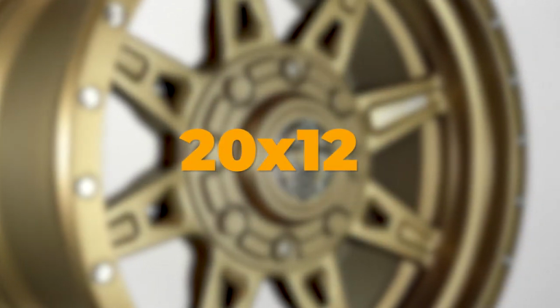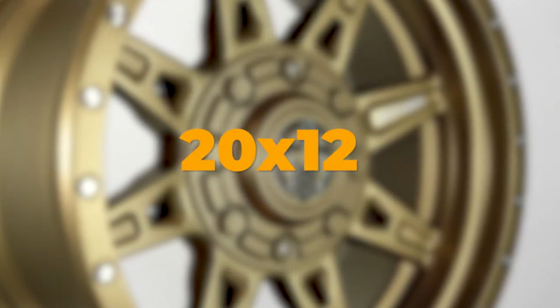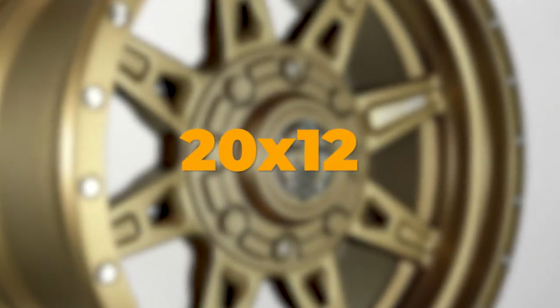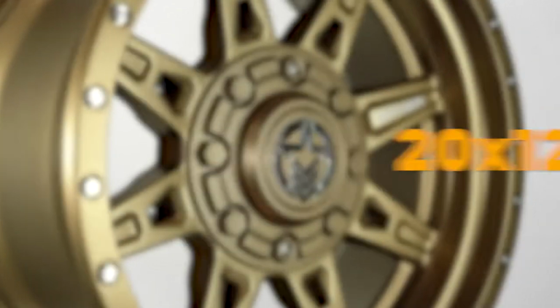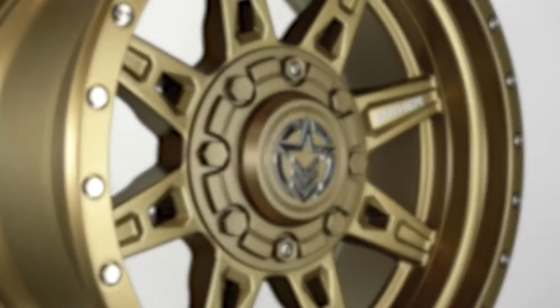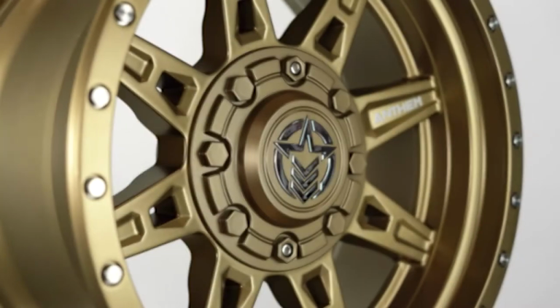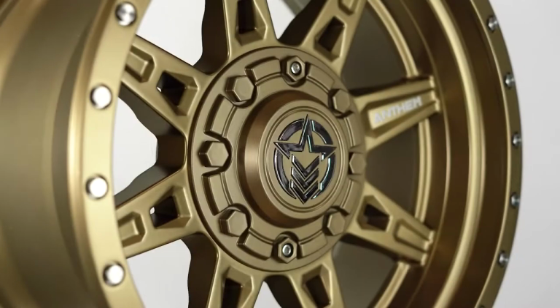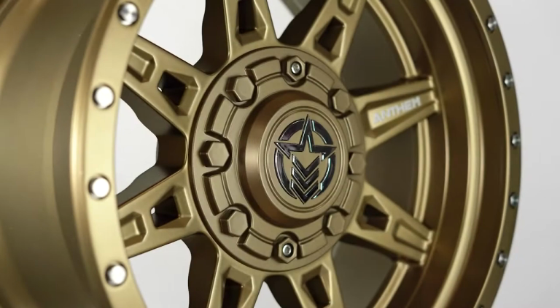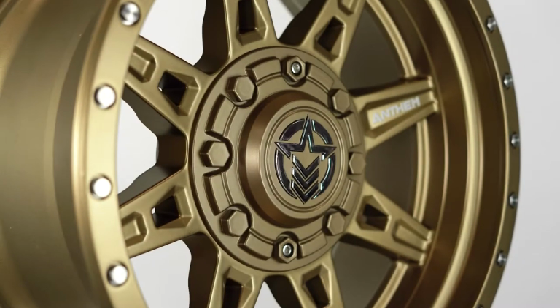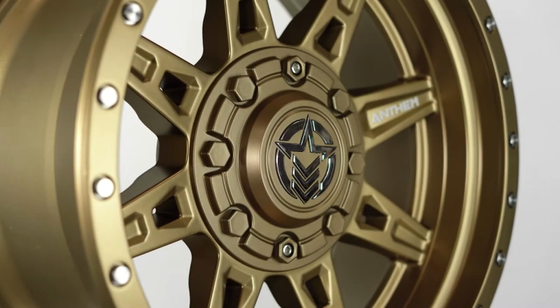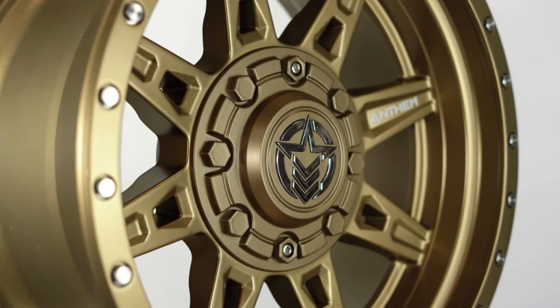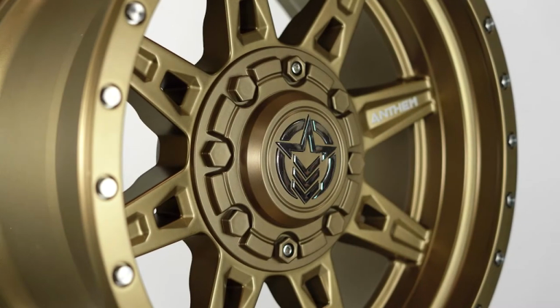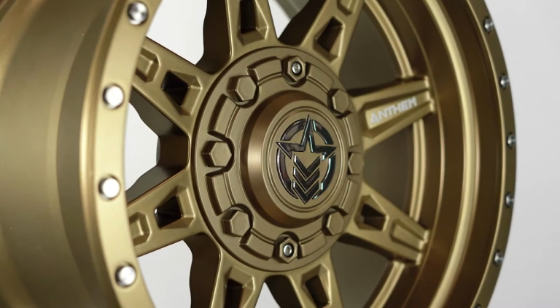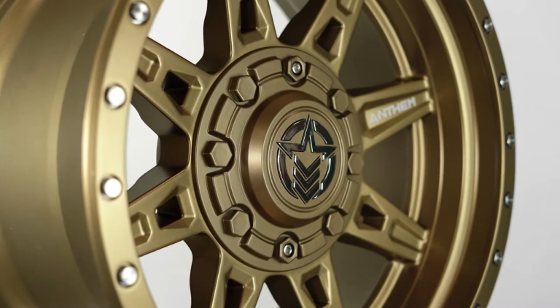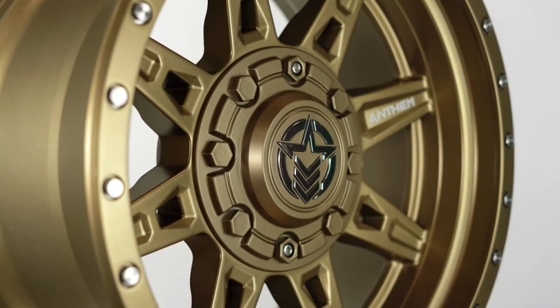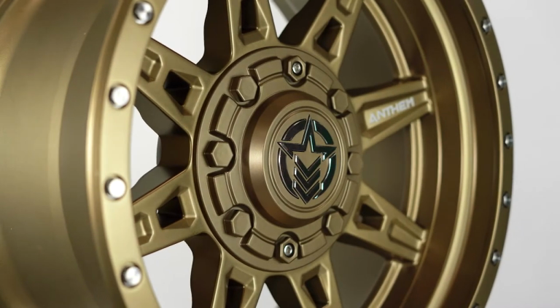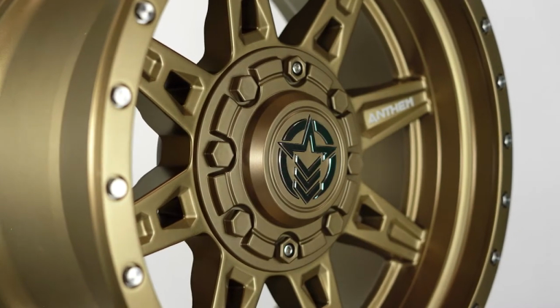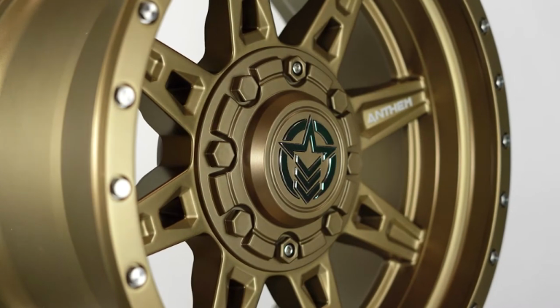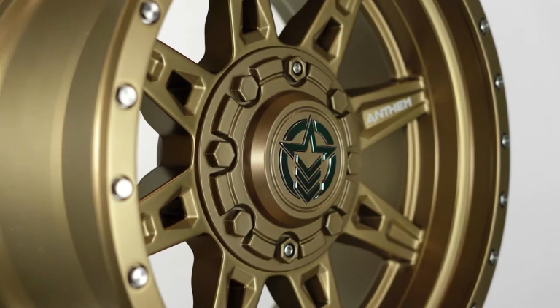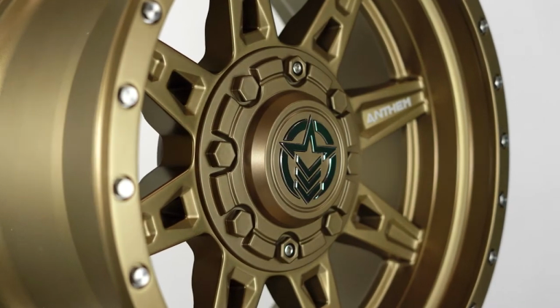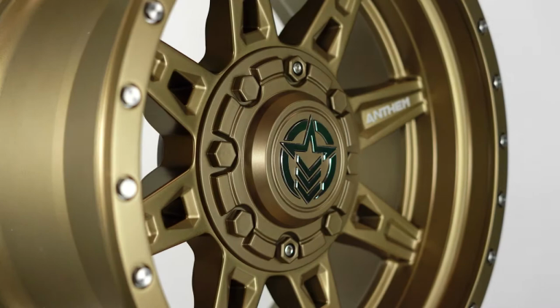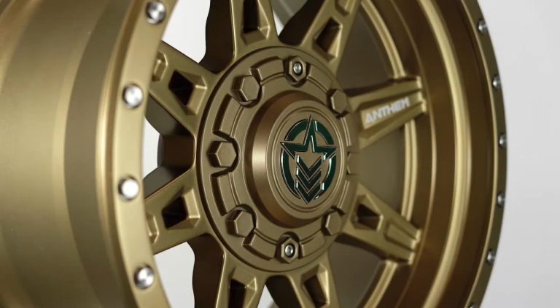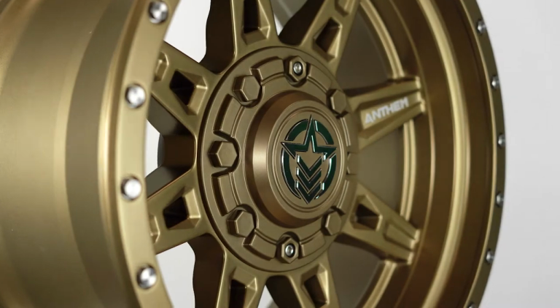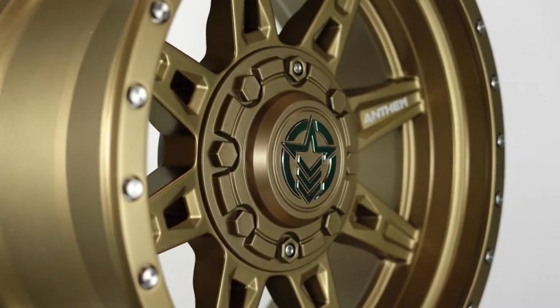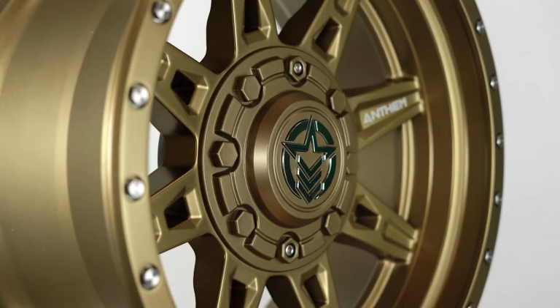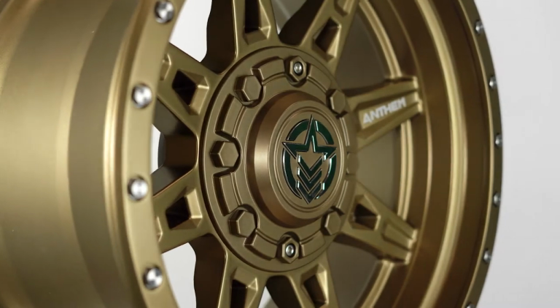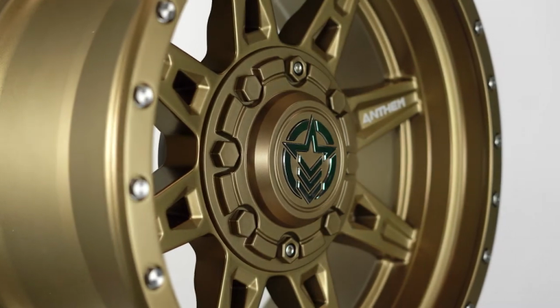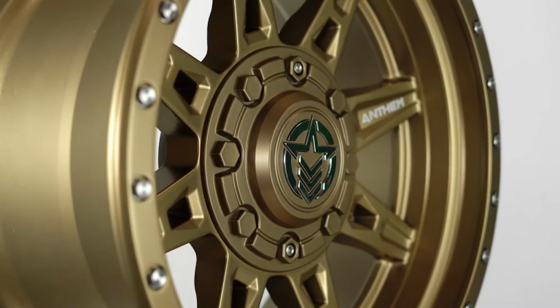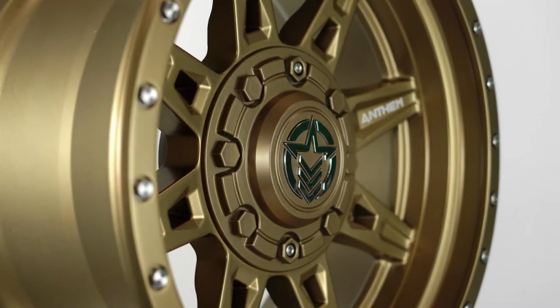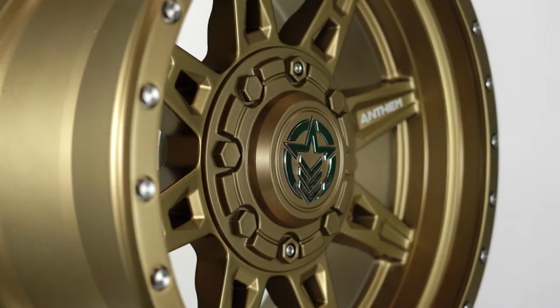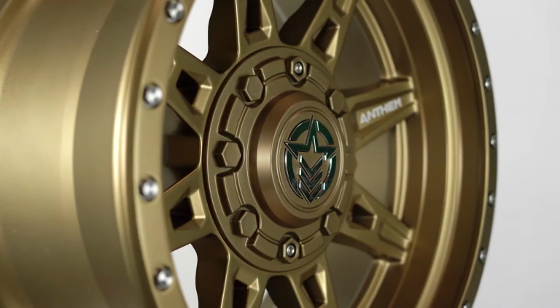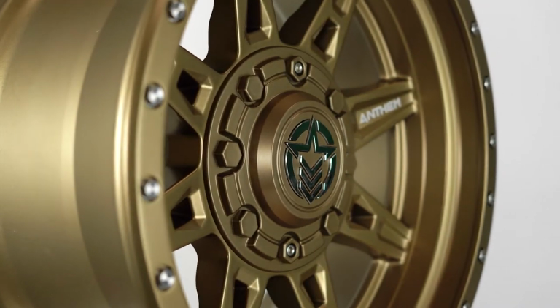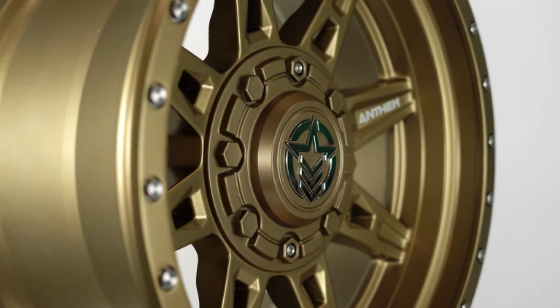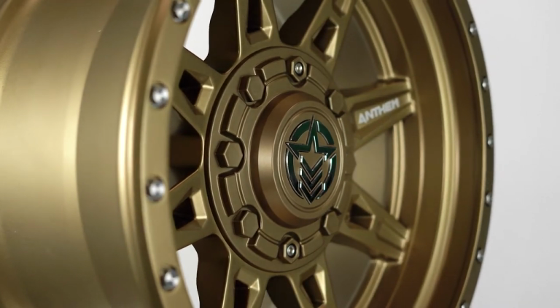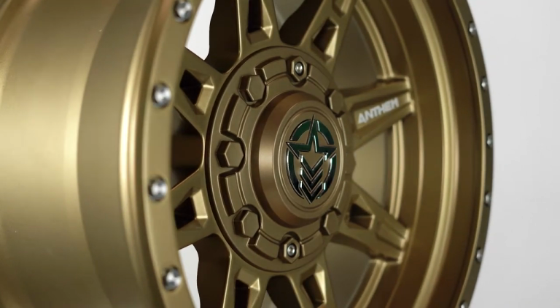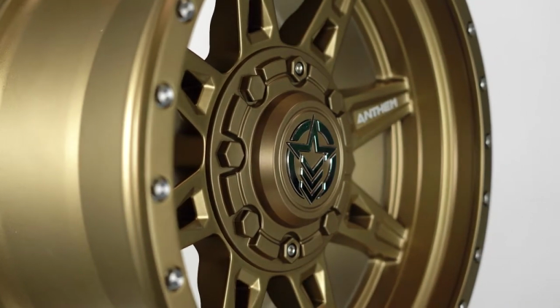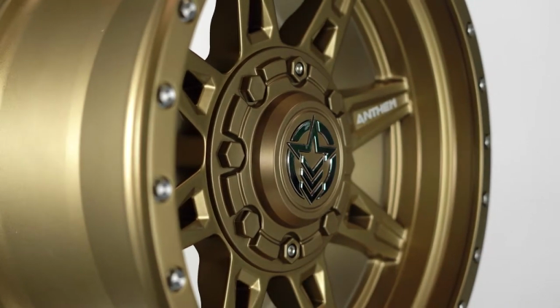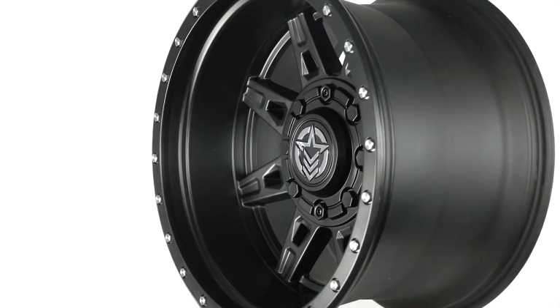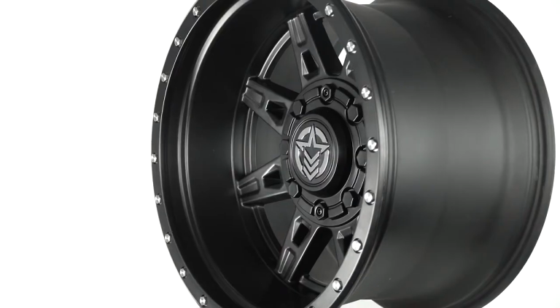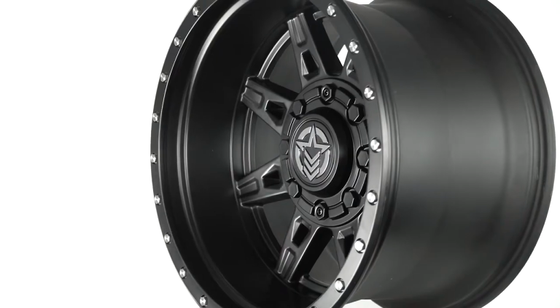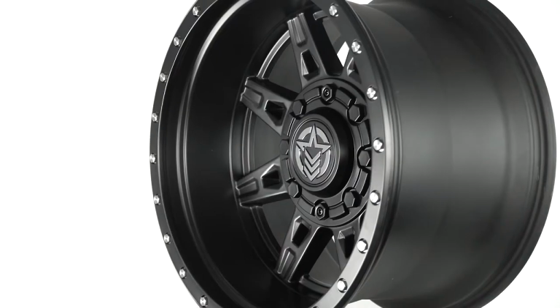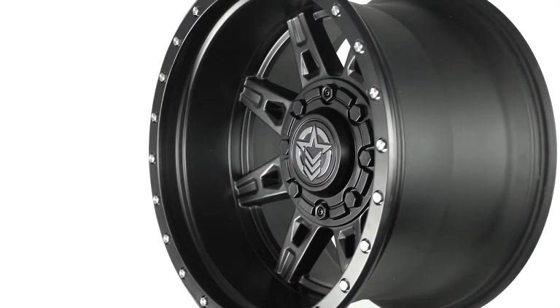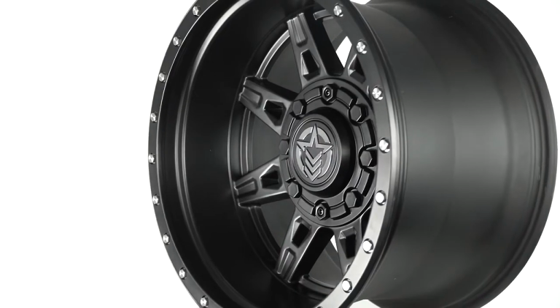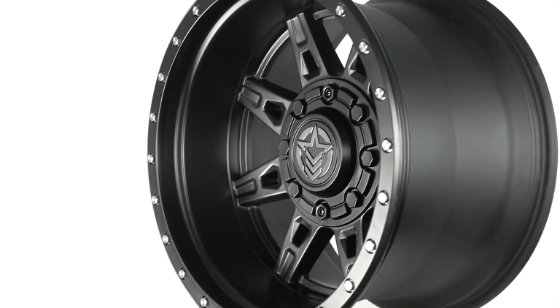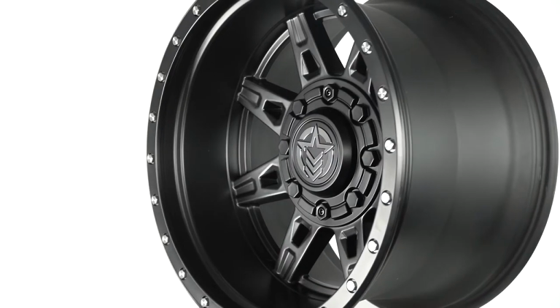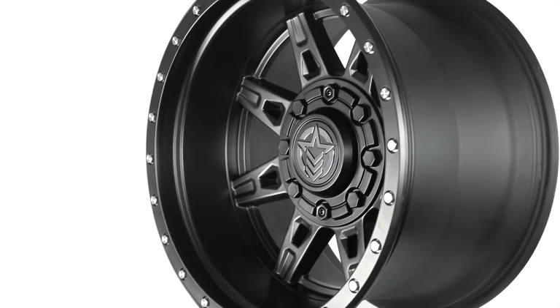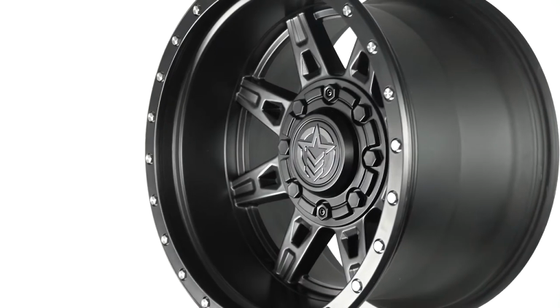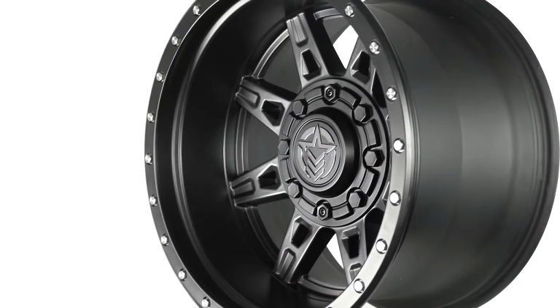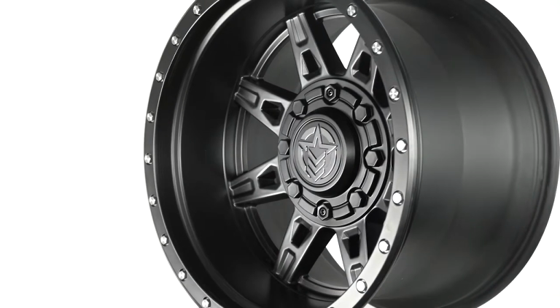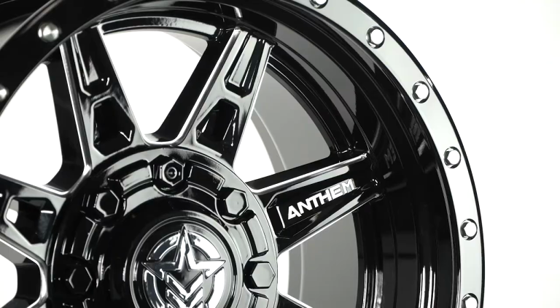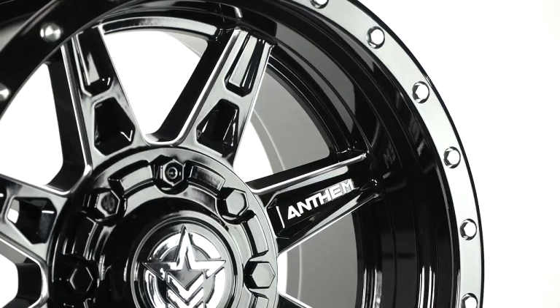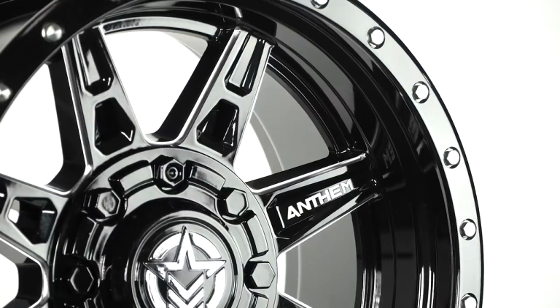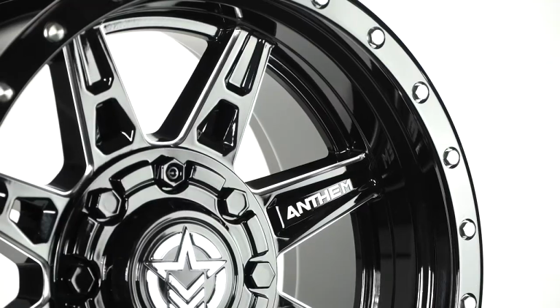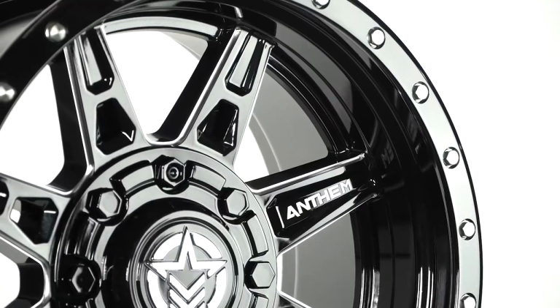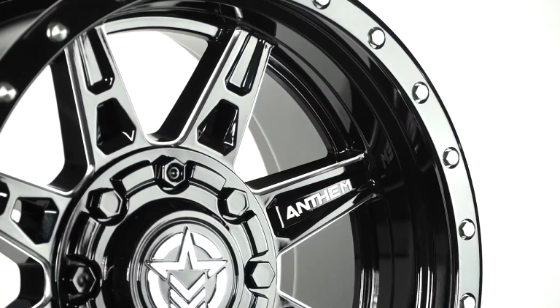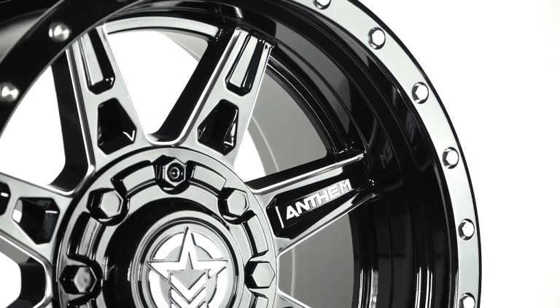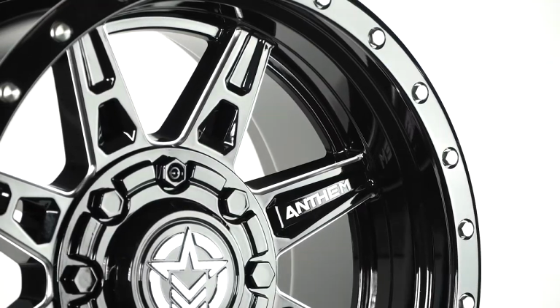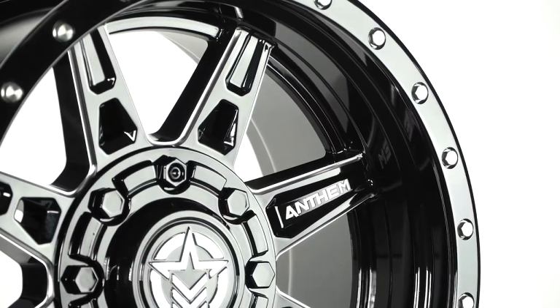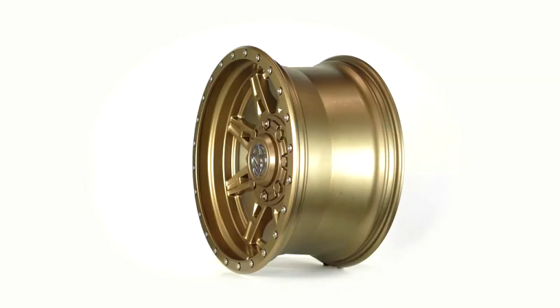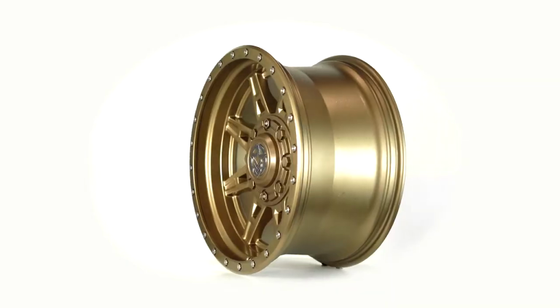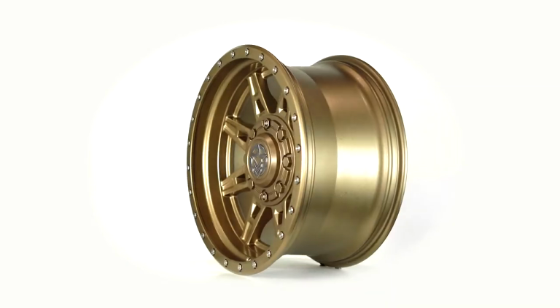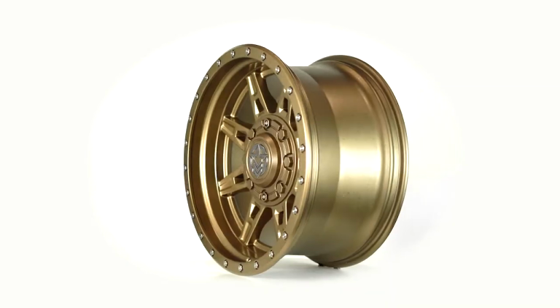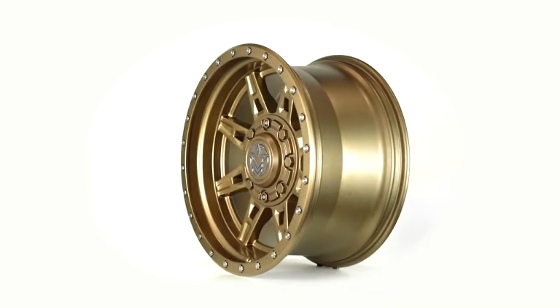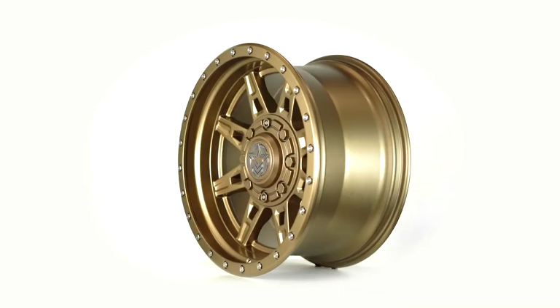Unlike other Anthem models, this one comes in three different finishes: satin black, black milled, and bronze.